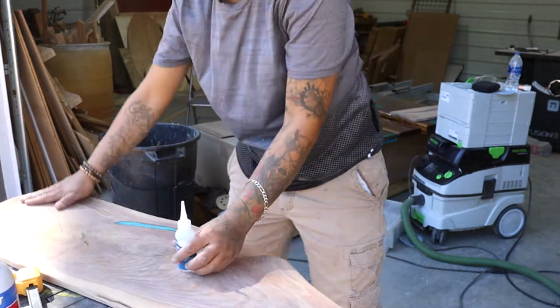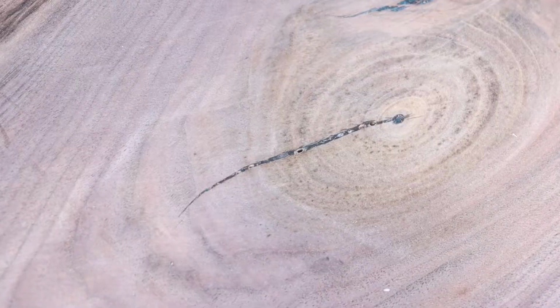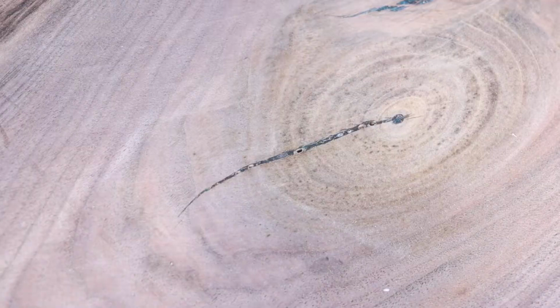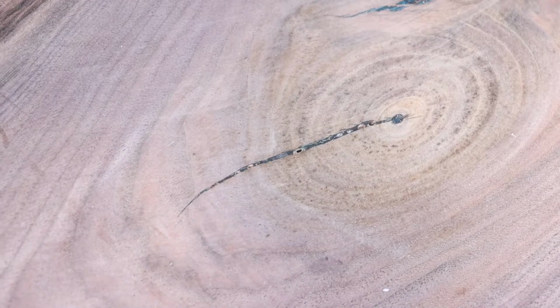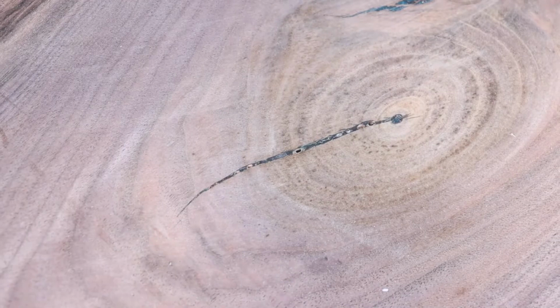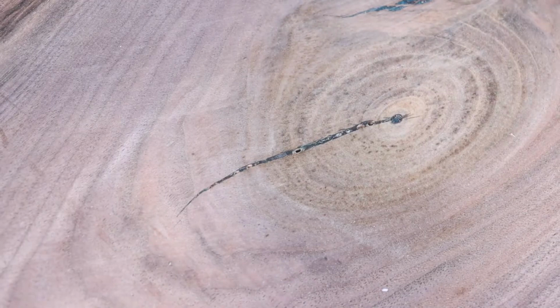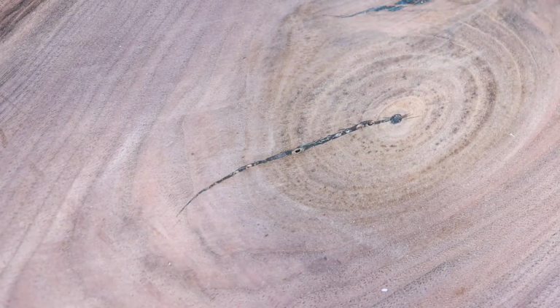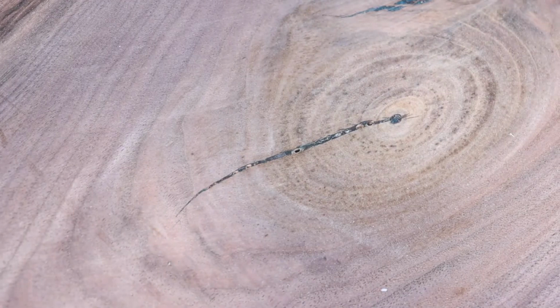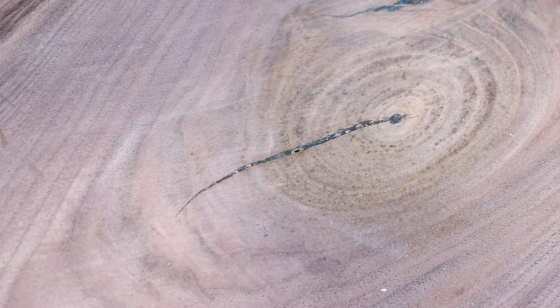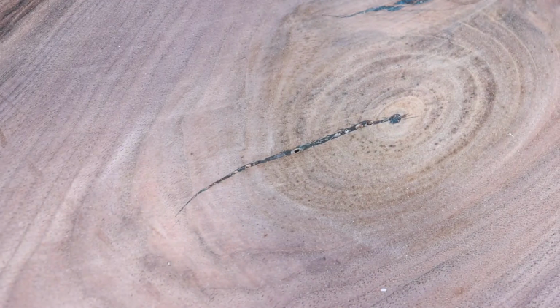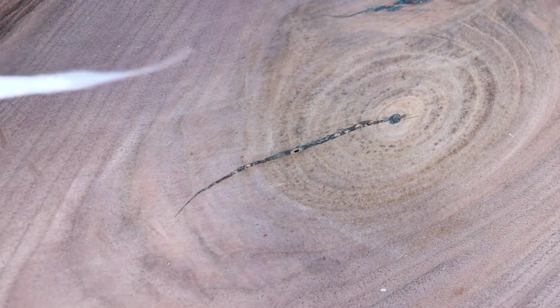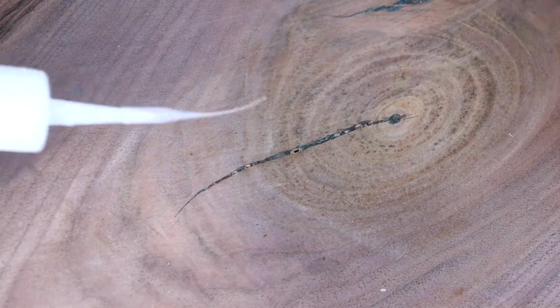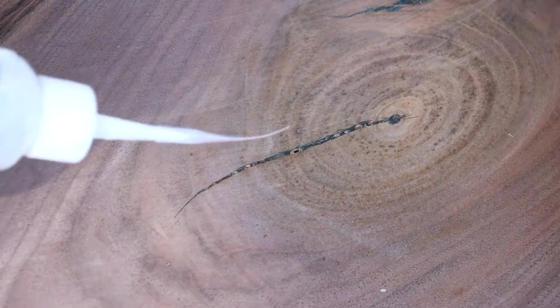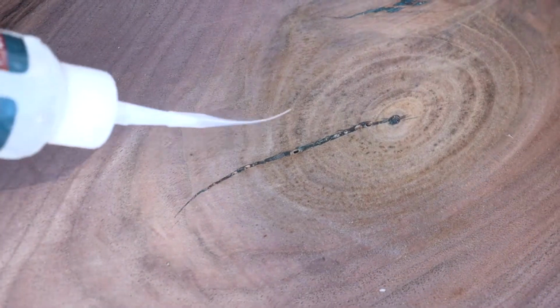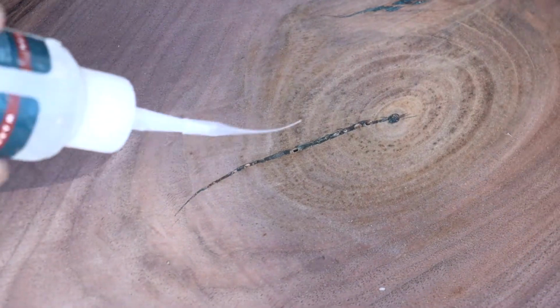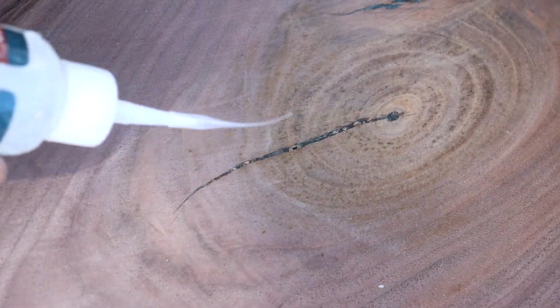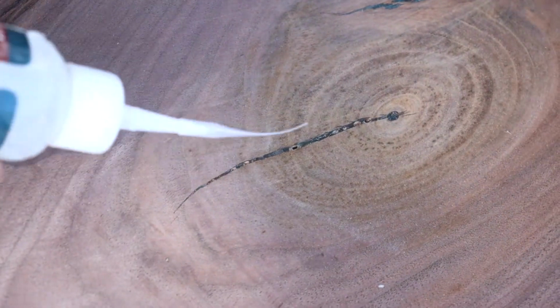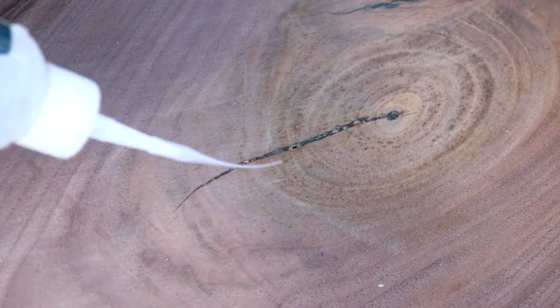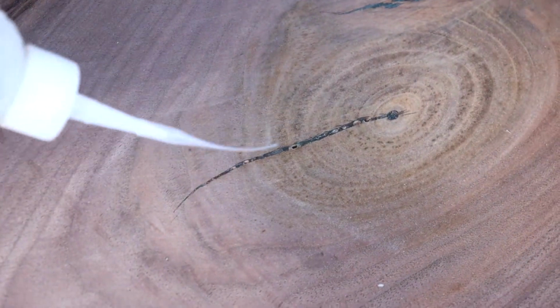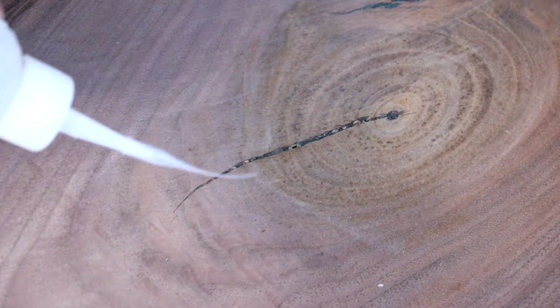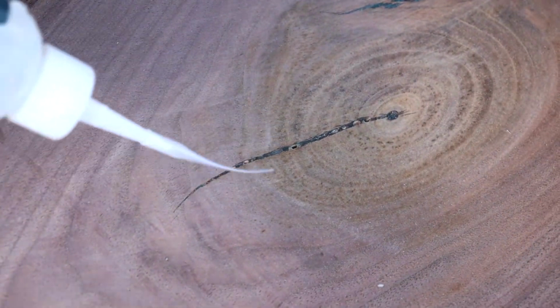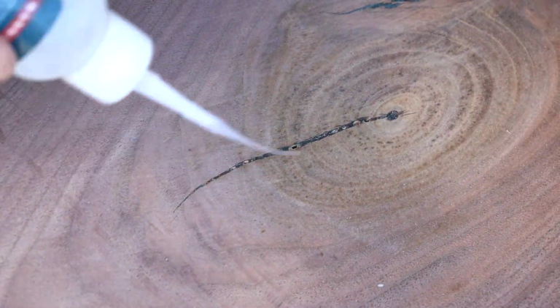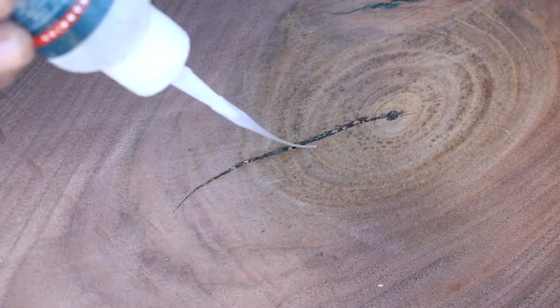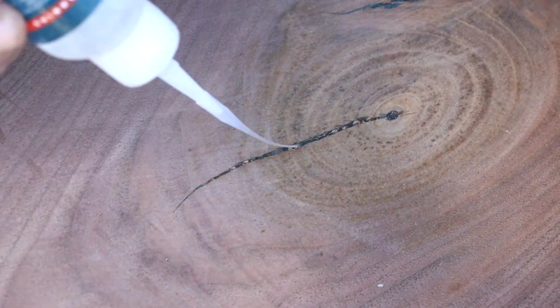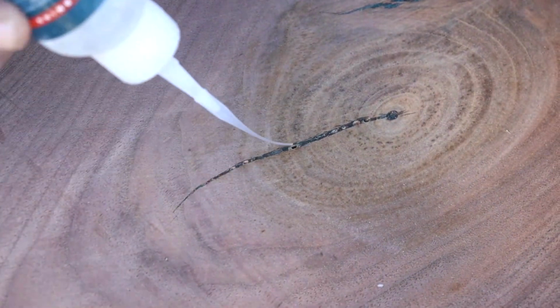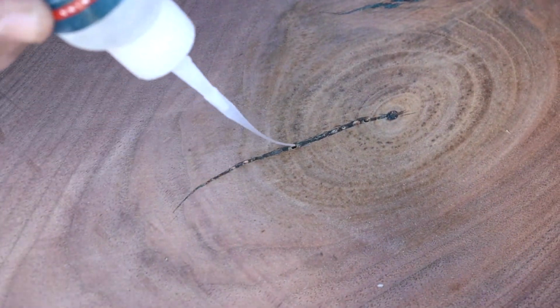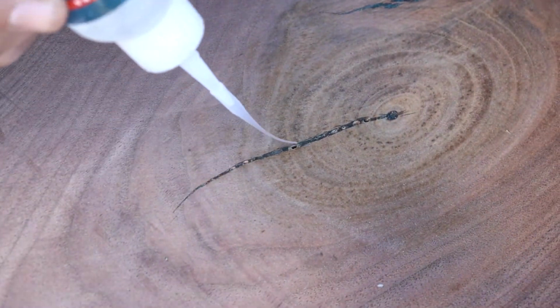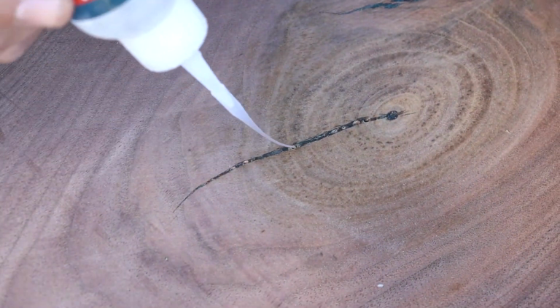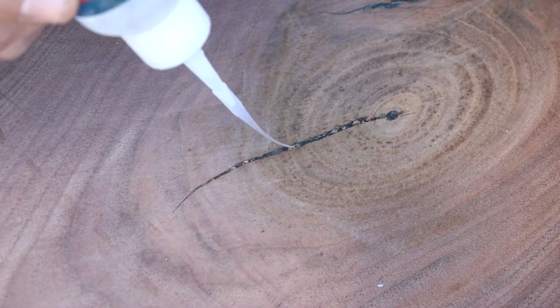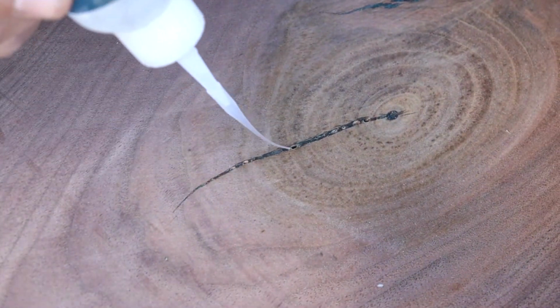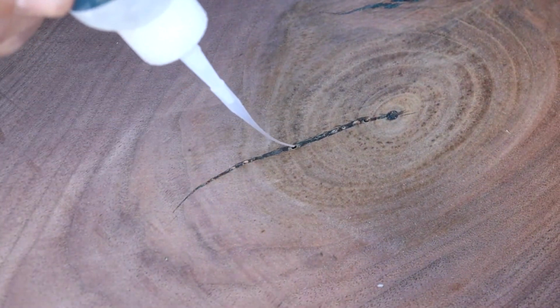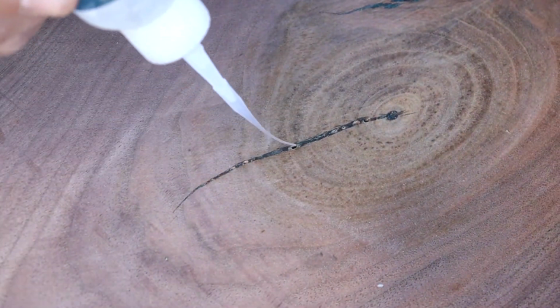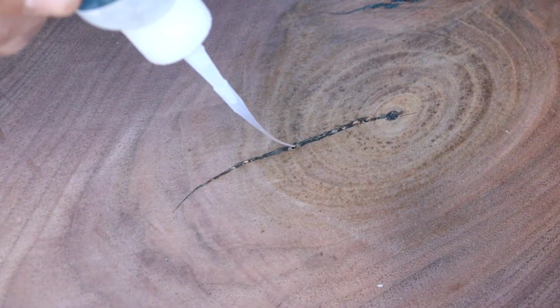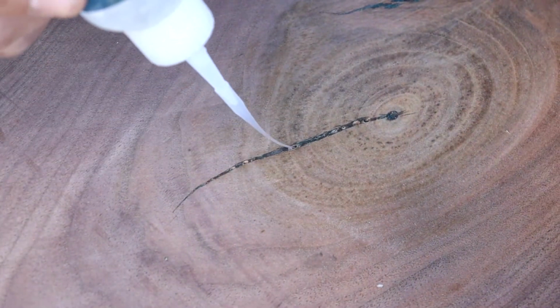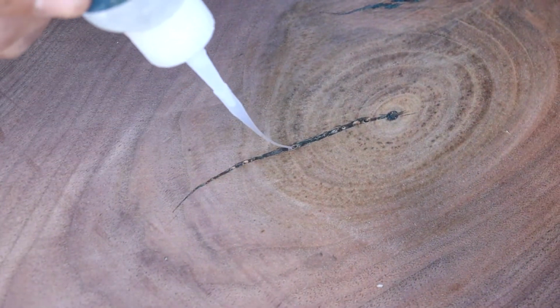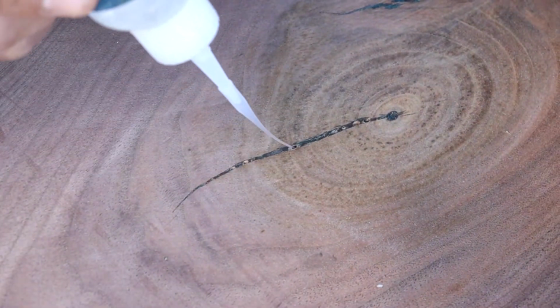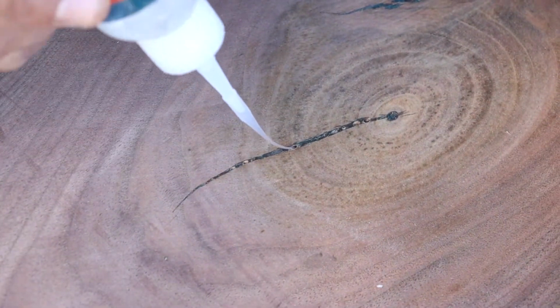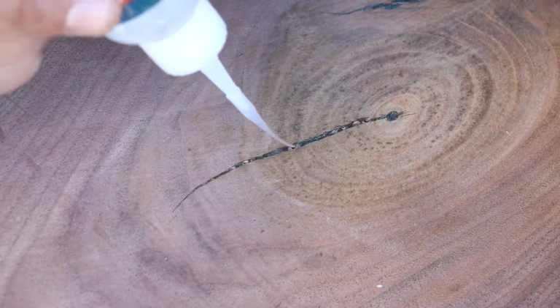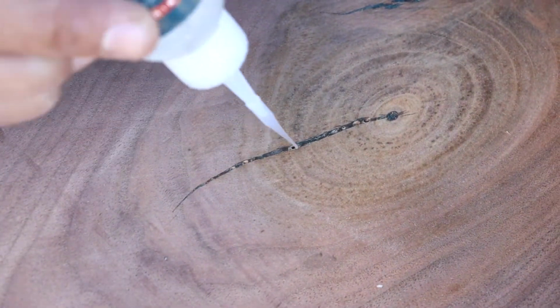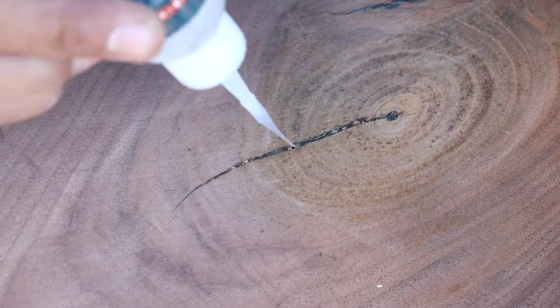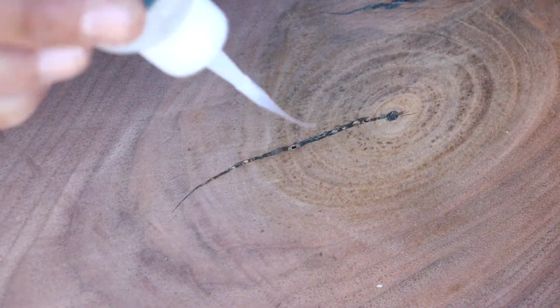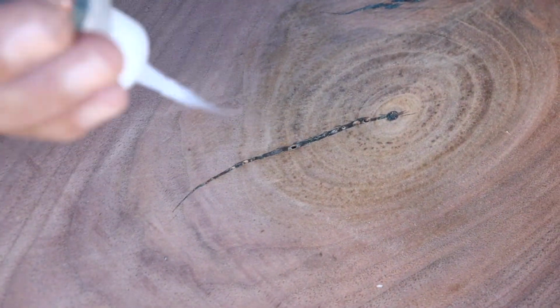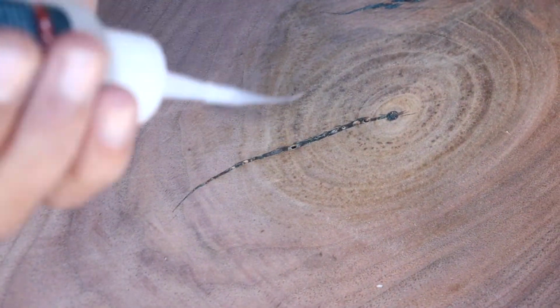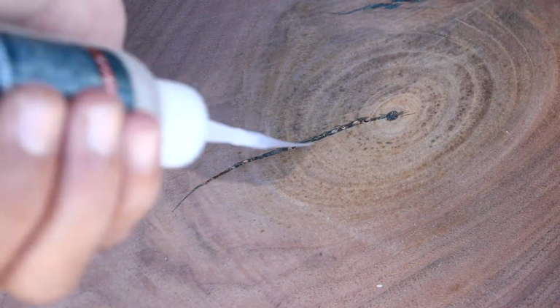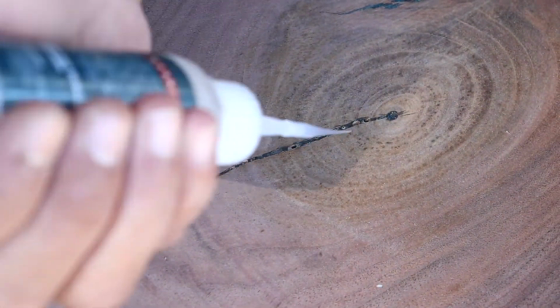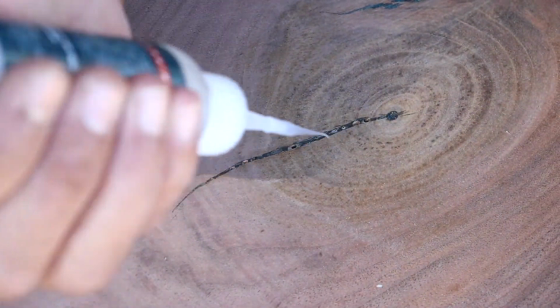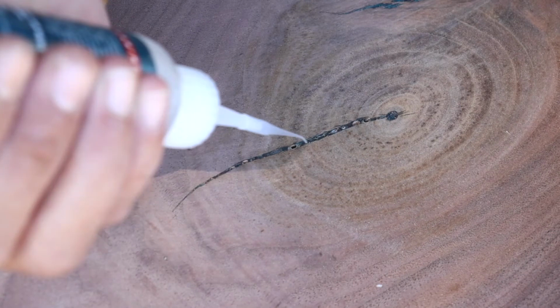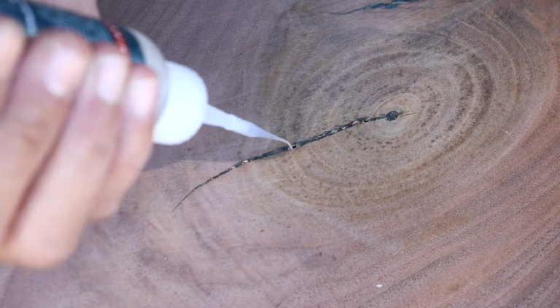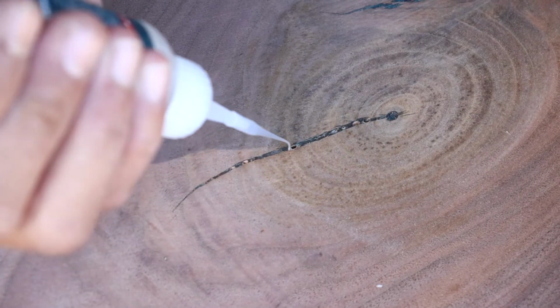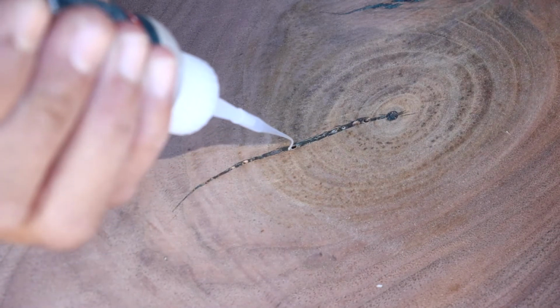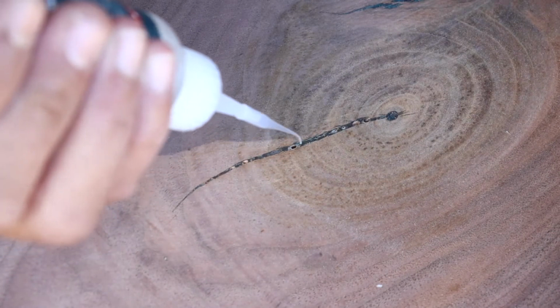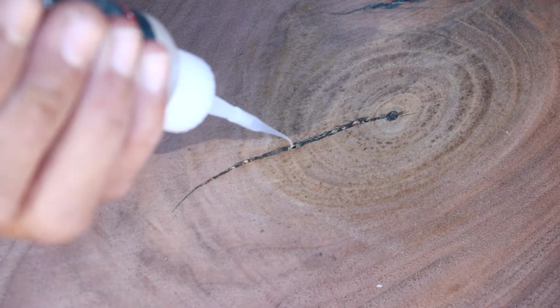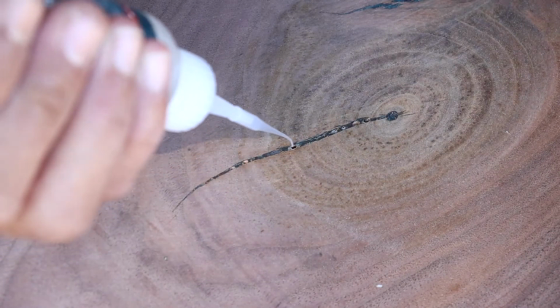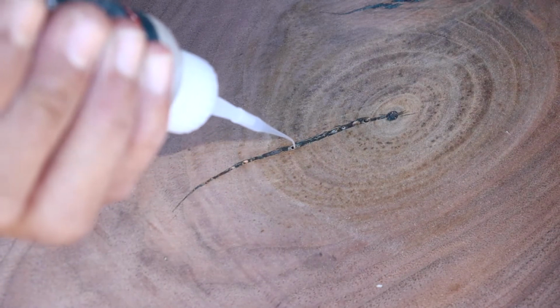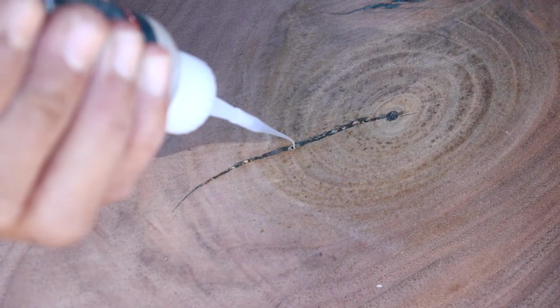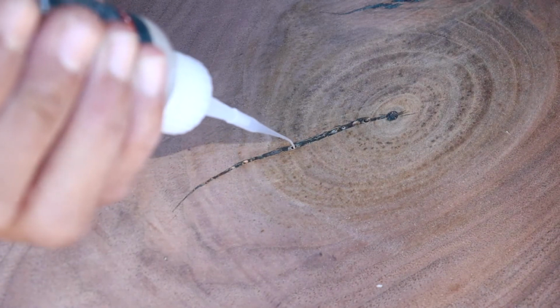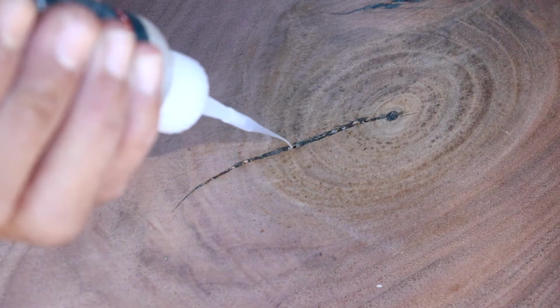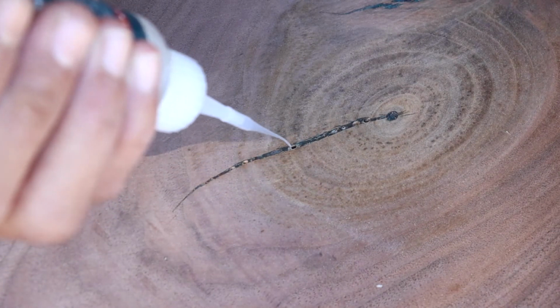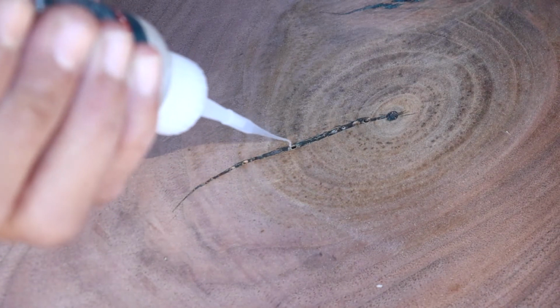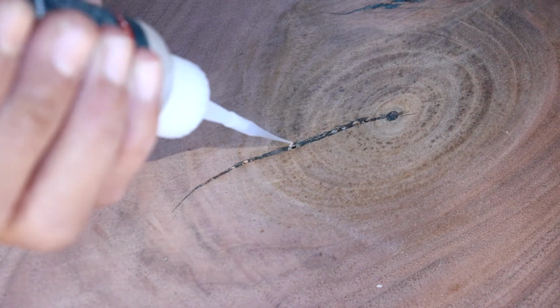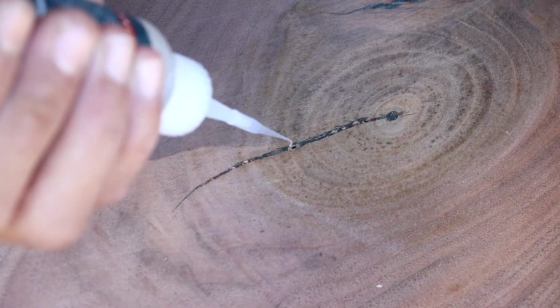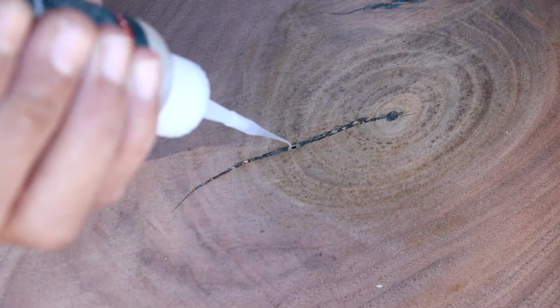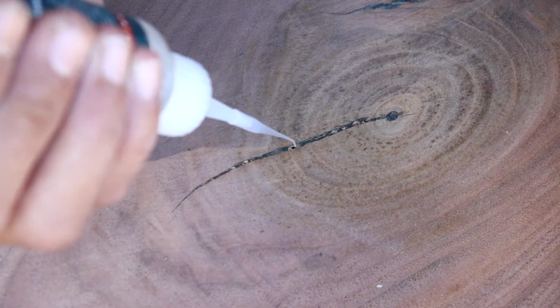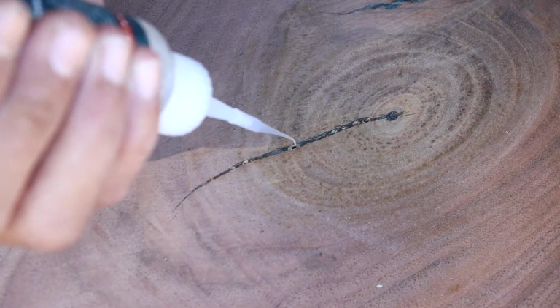Let me show you right here. This stuff works so good — I'm just going to stick this down into there.